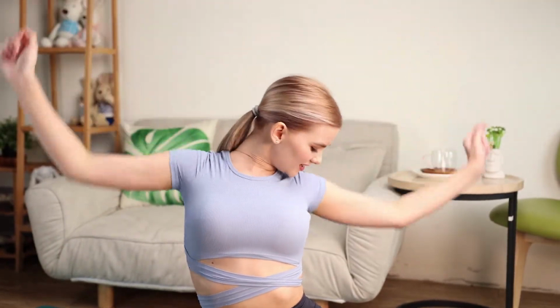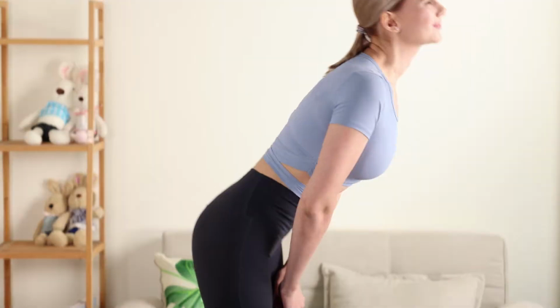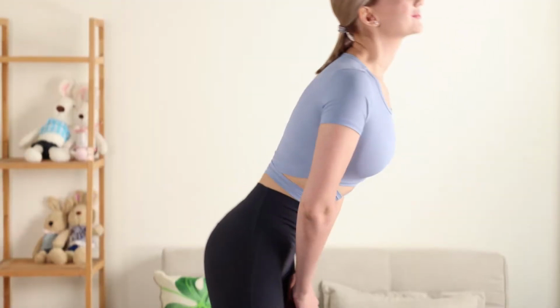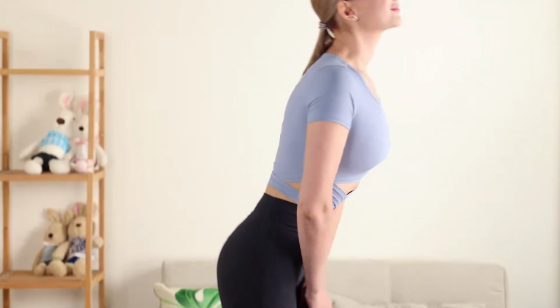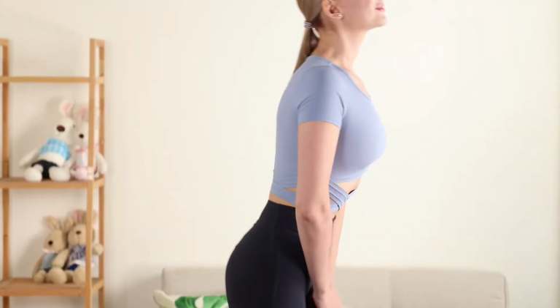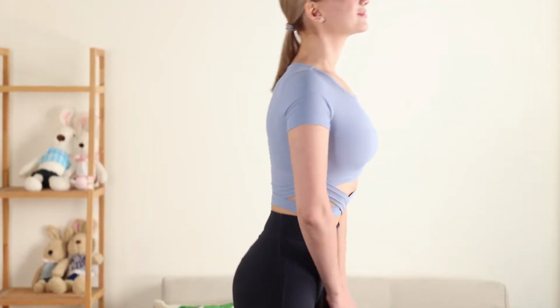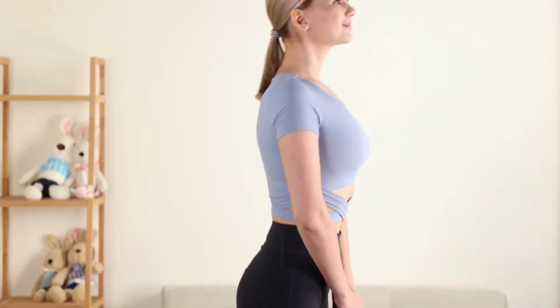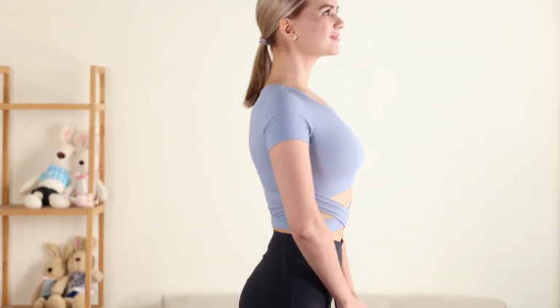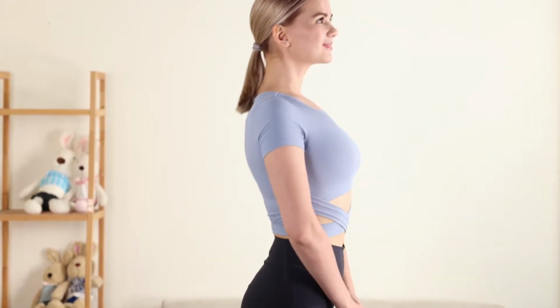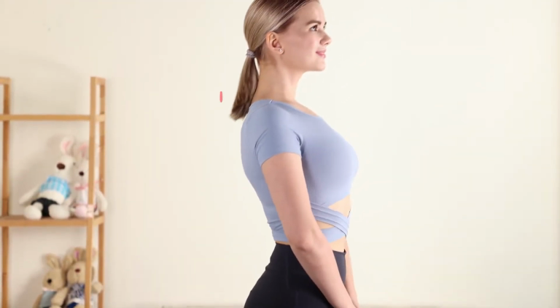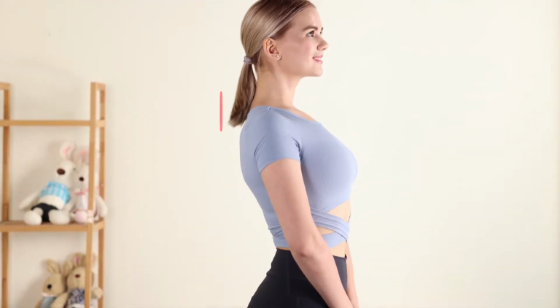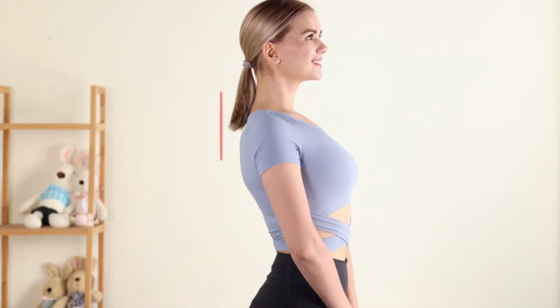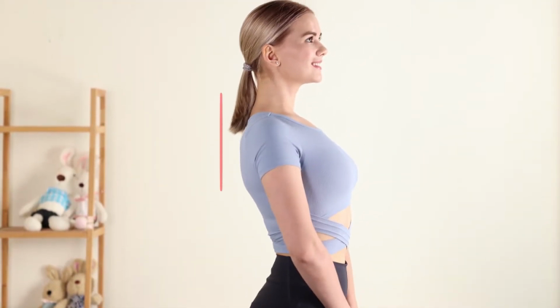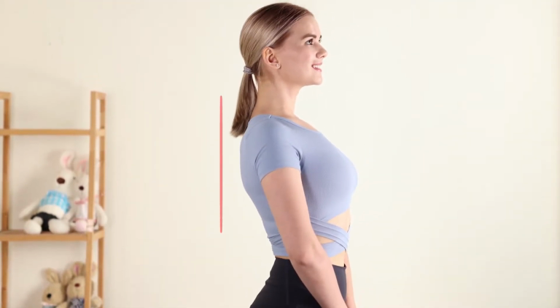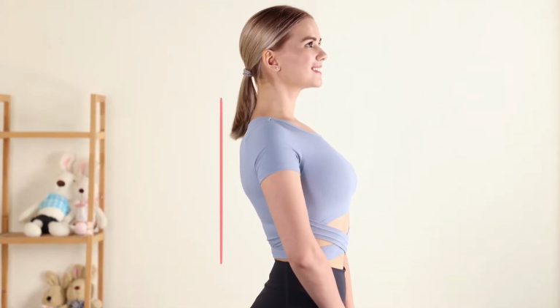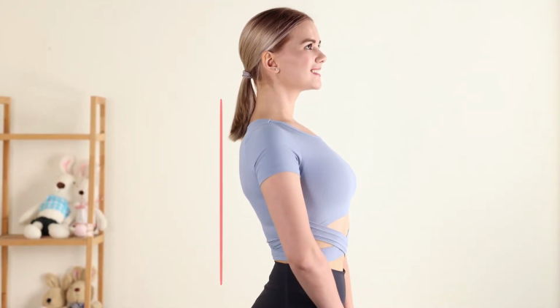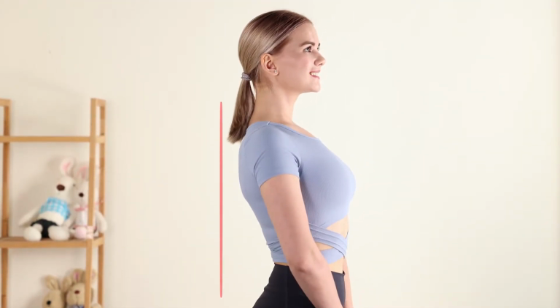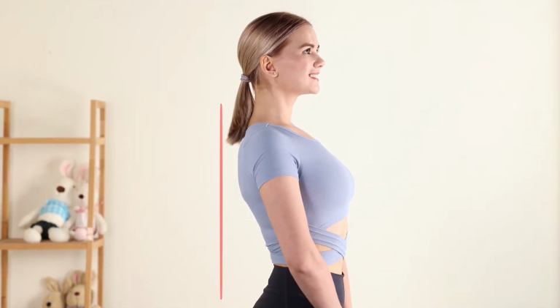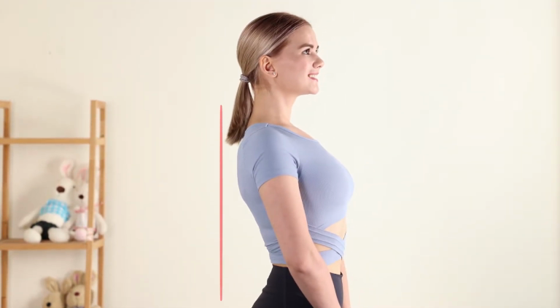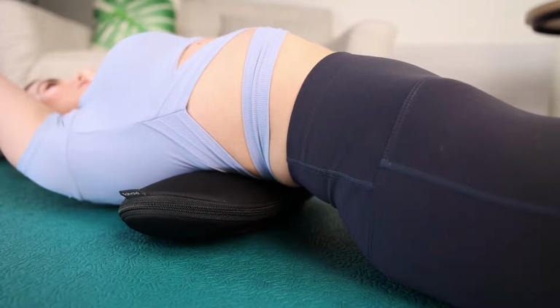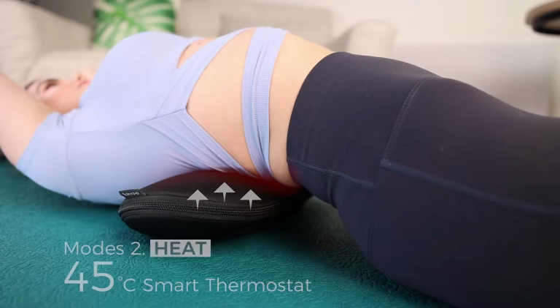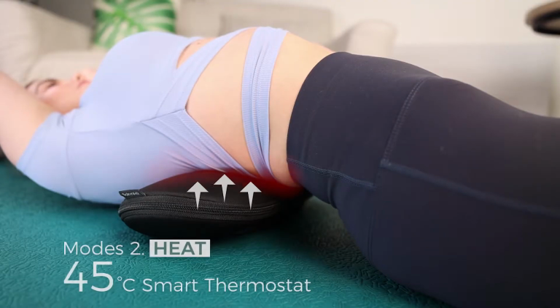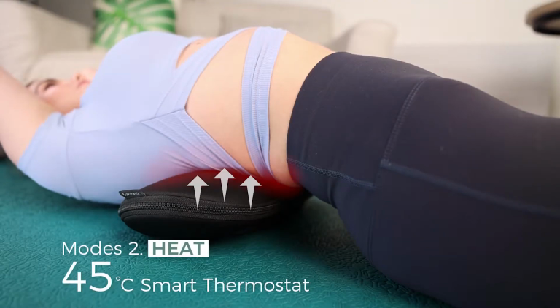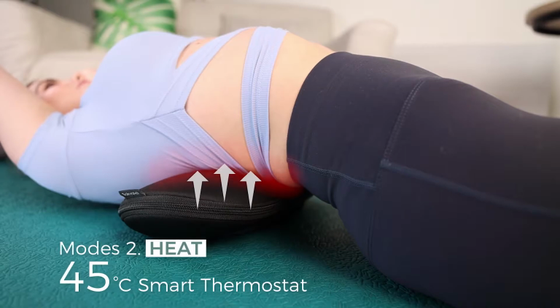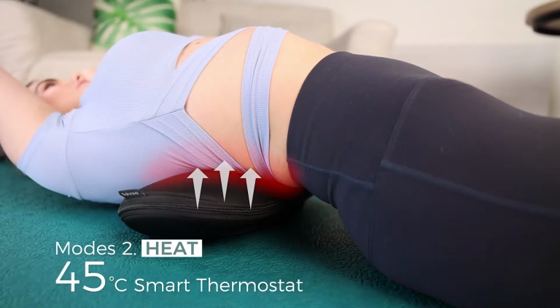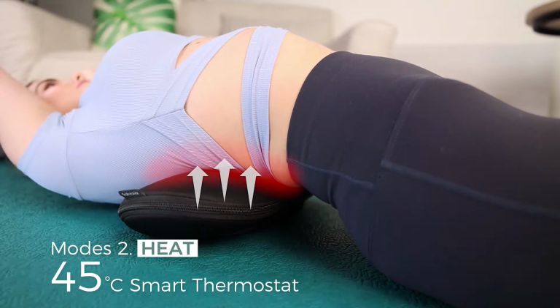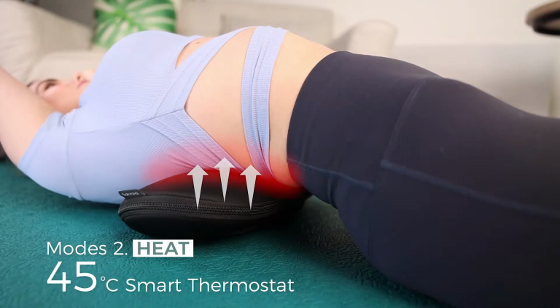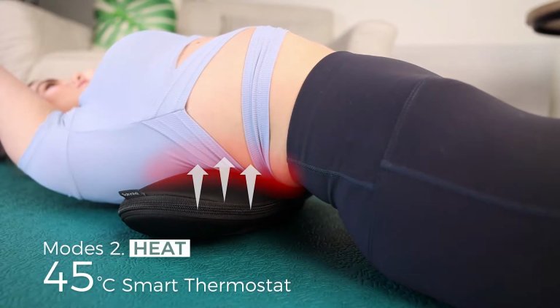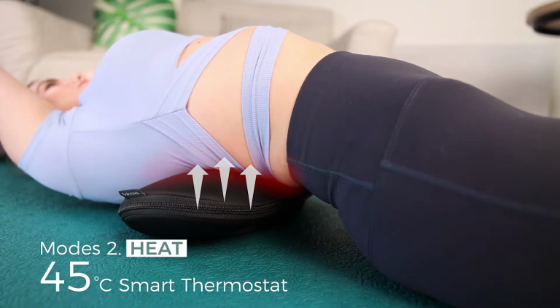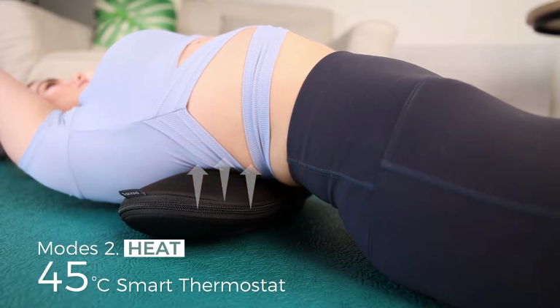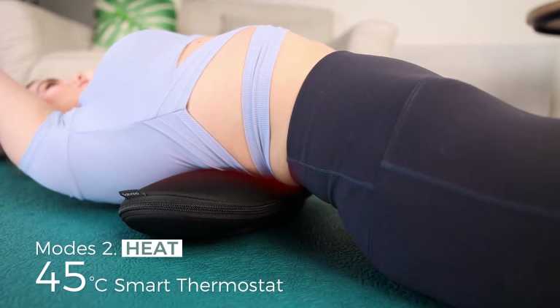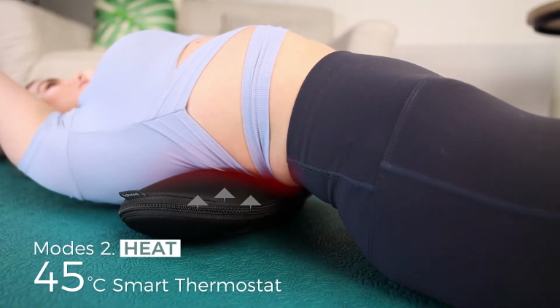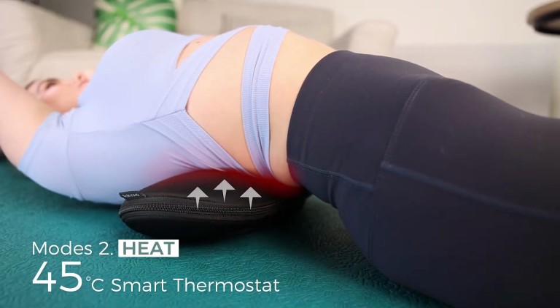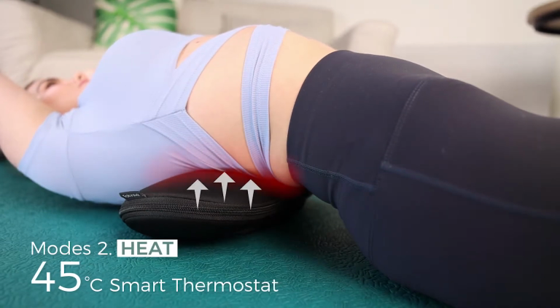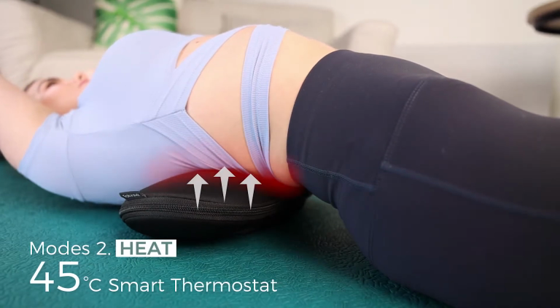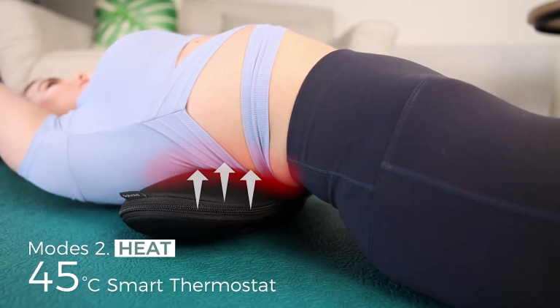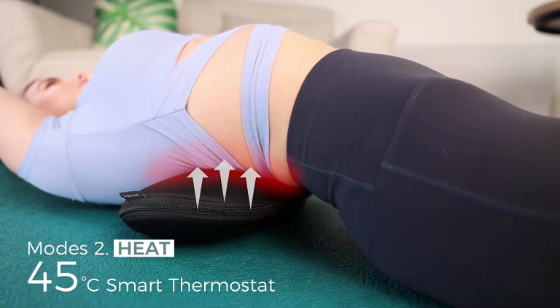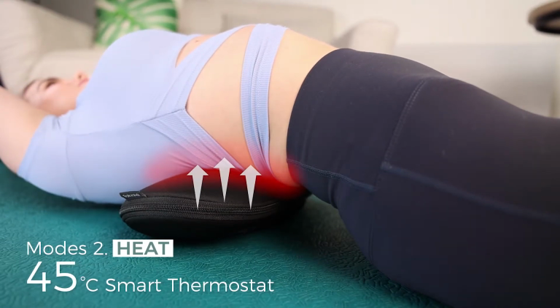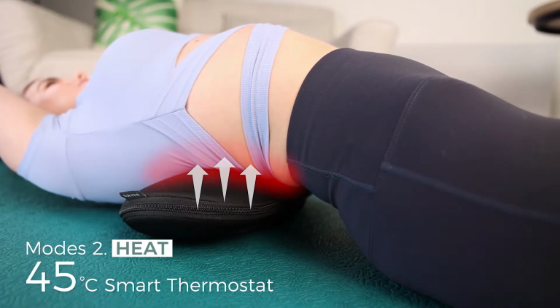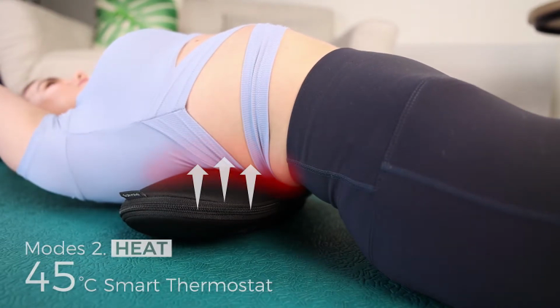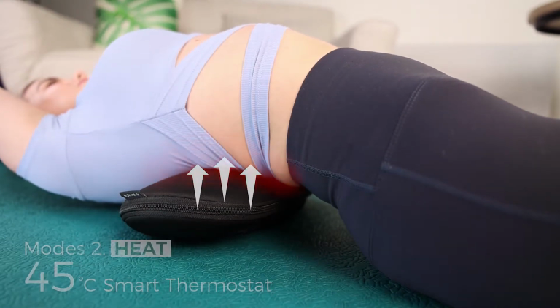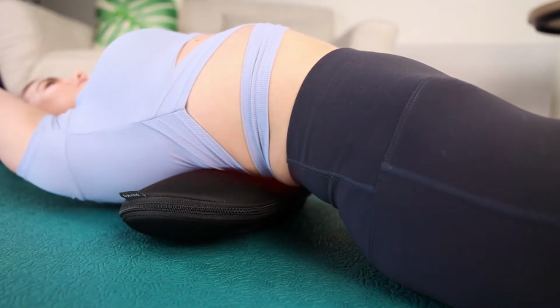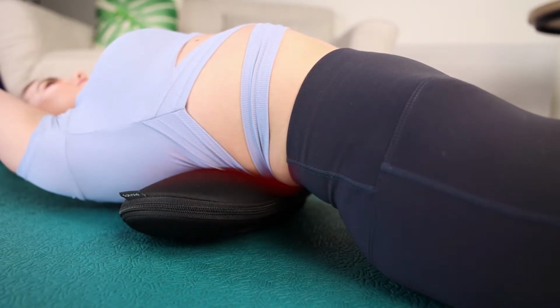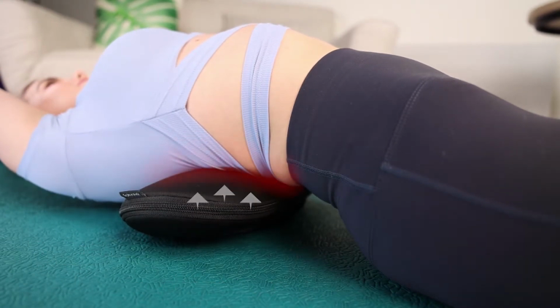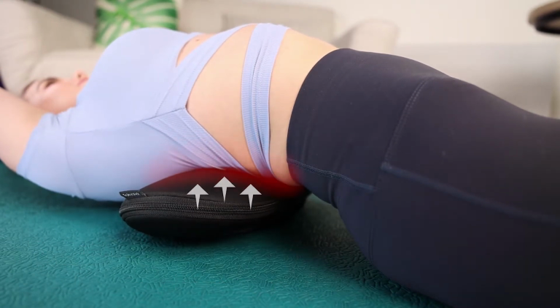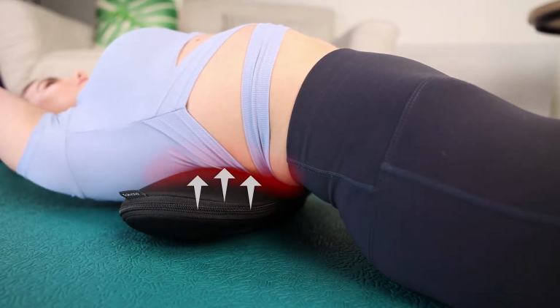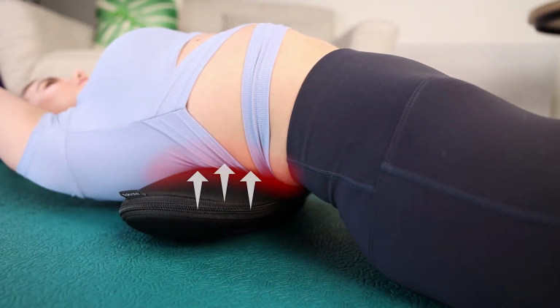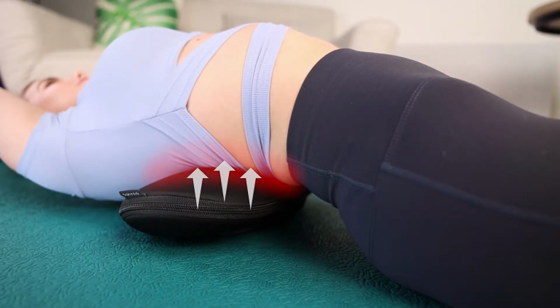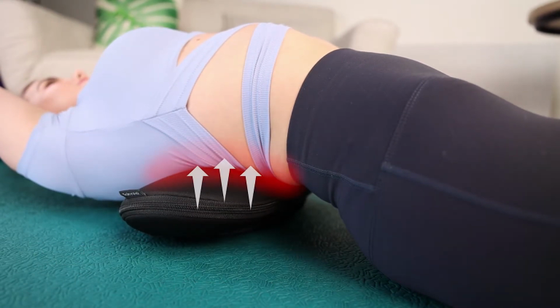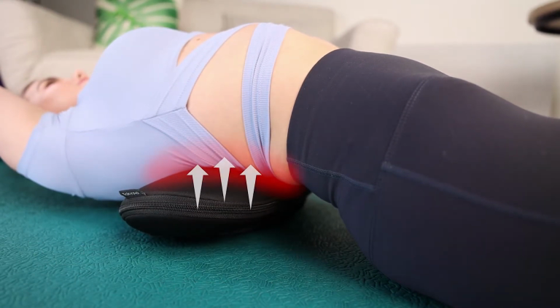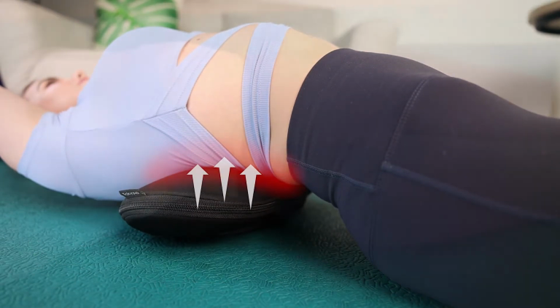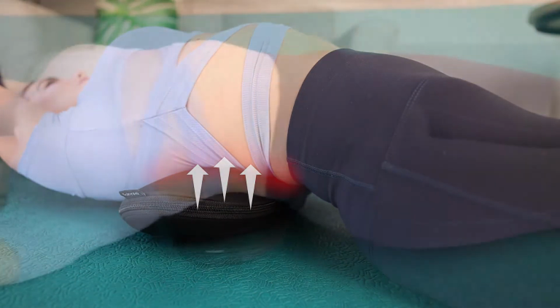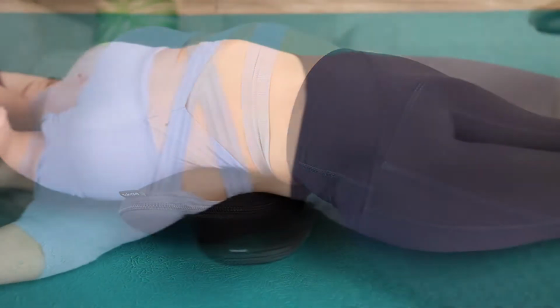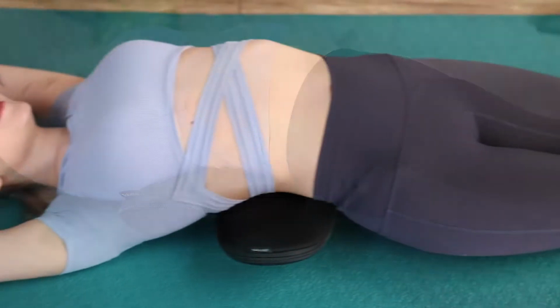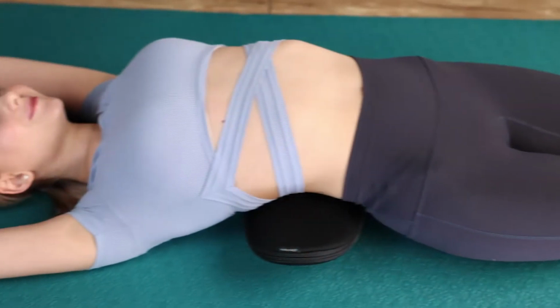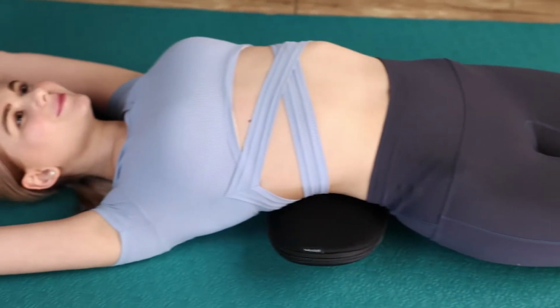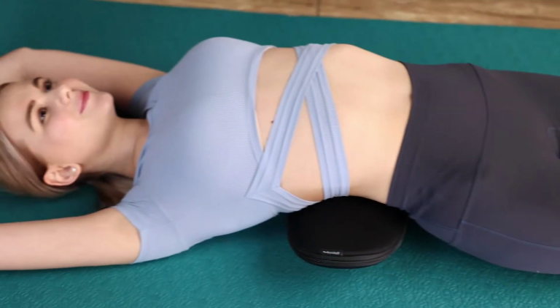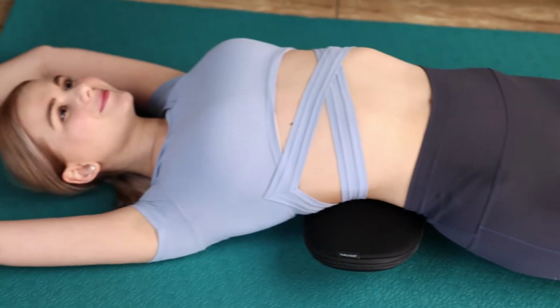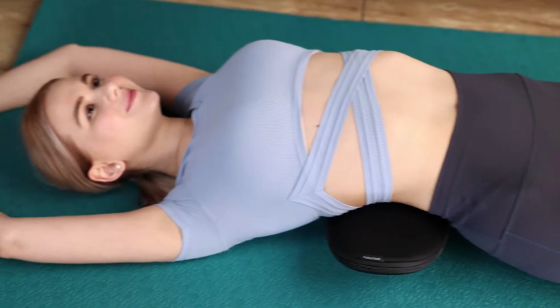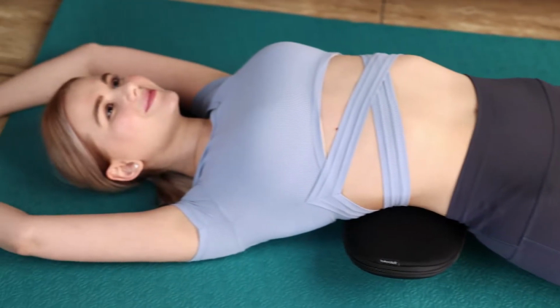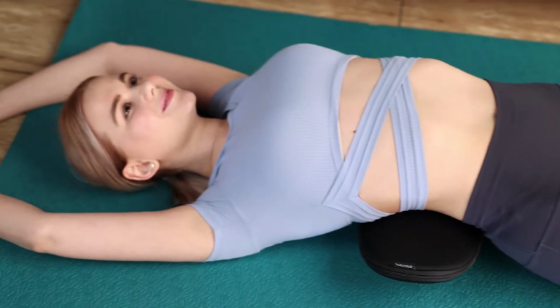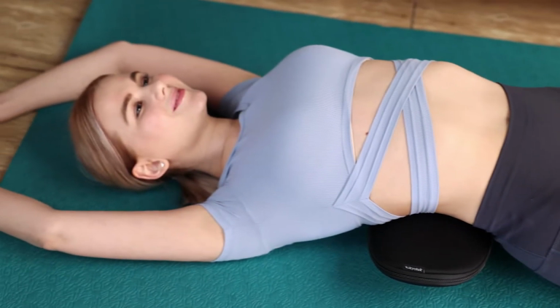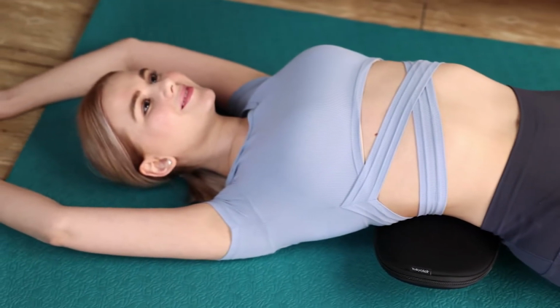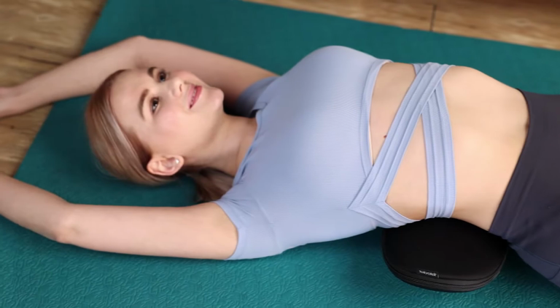The right adjustment for peace of mind. 45 degrees Celsius Smart Thermostat, so you can apply heat as you're stretching and feel great.